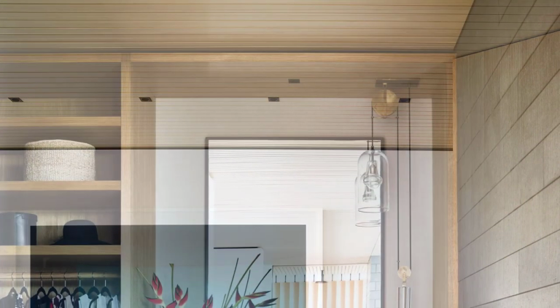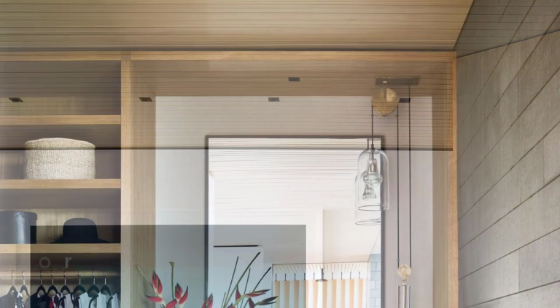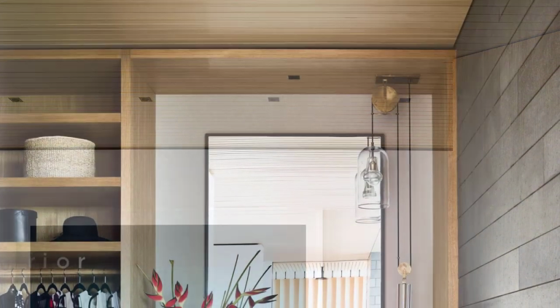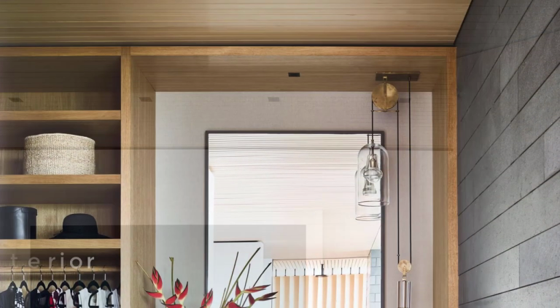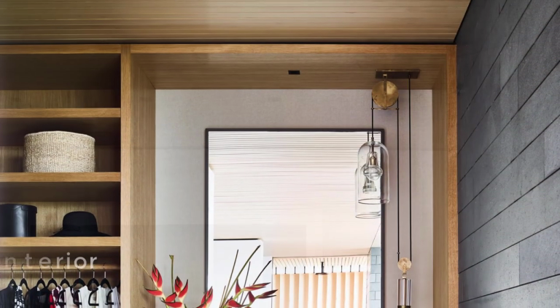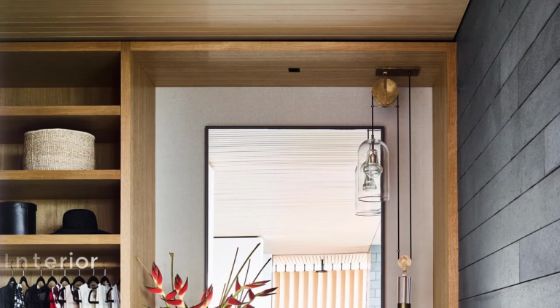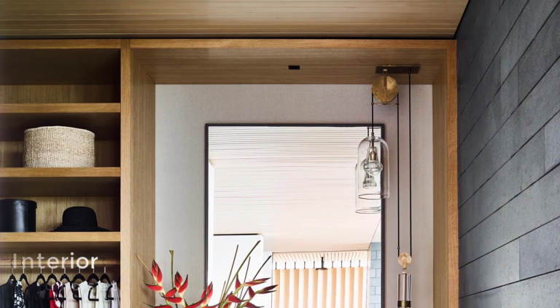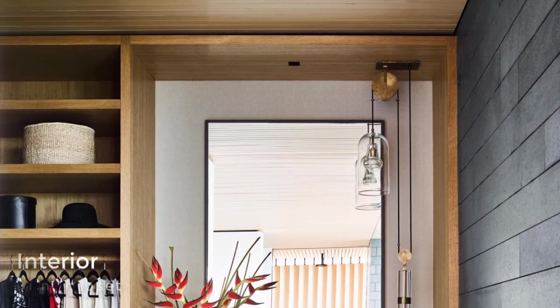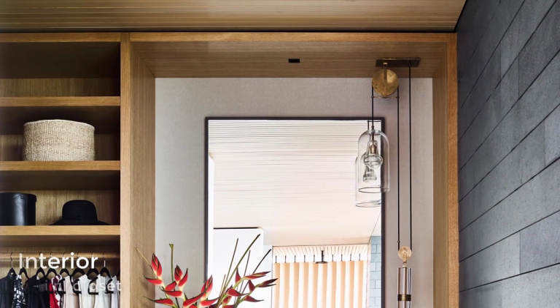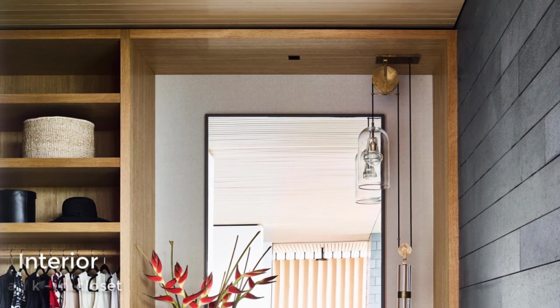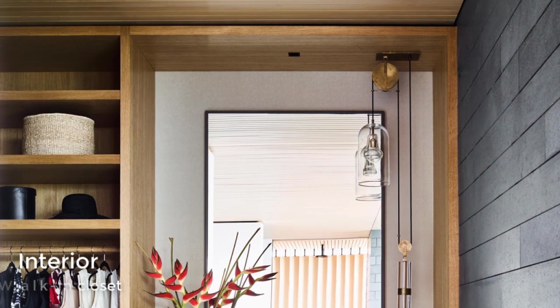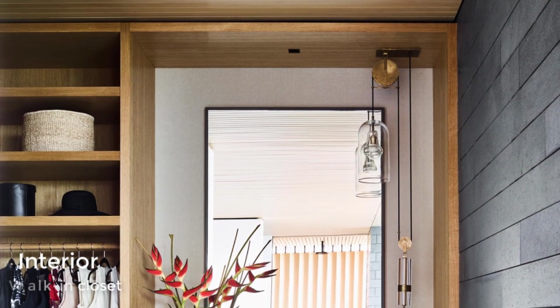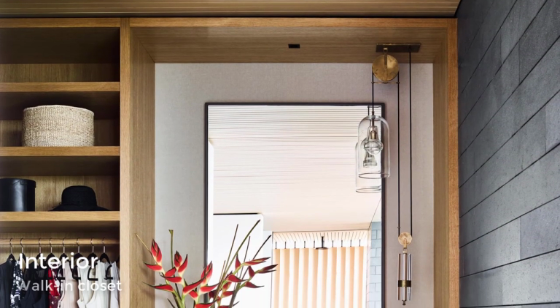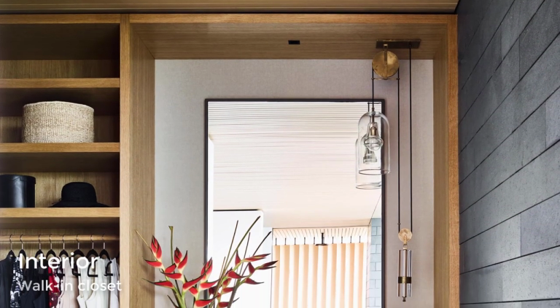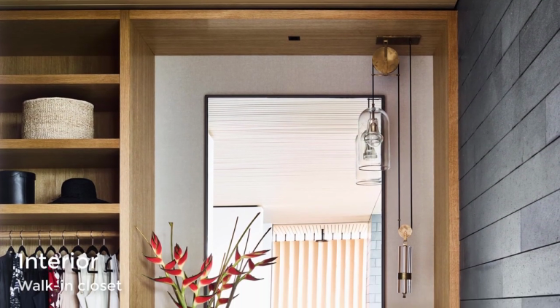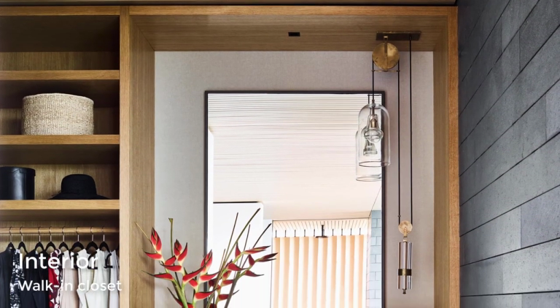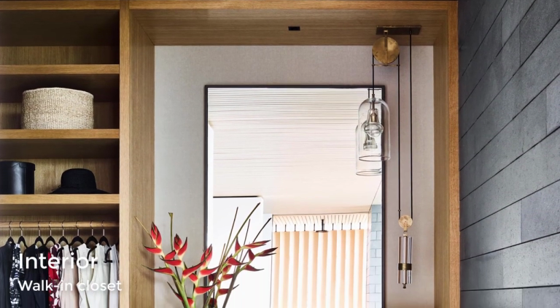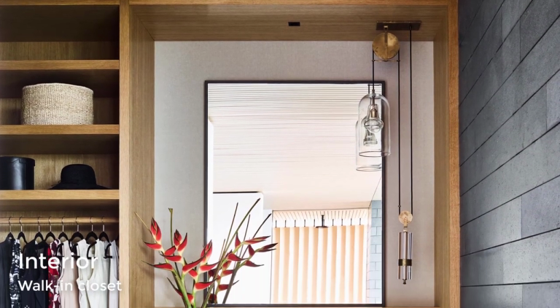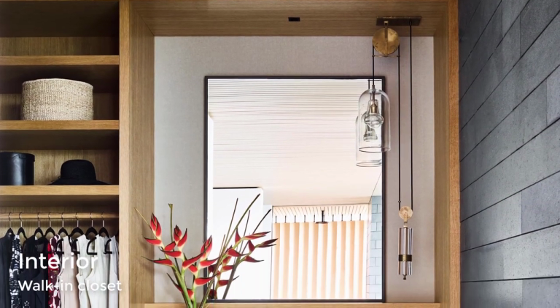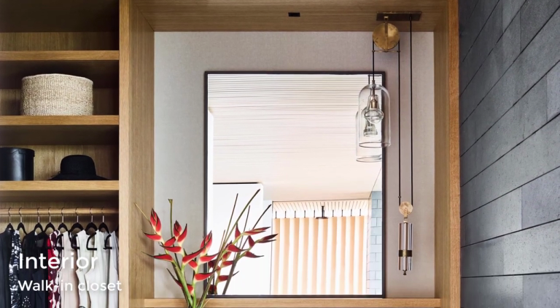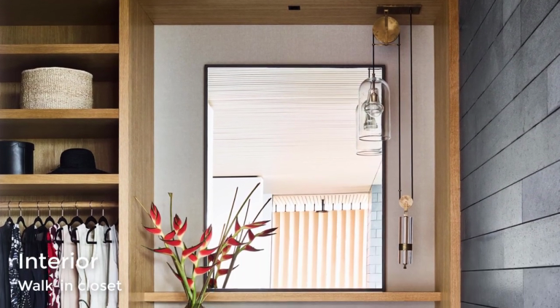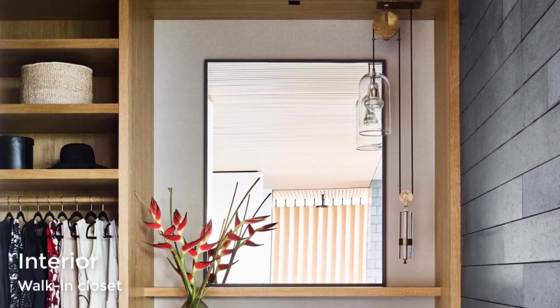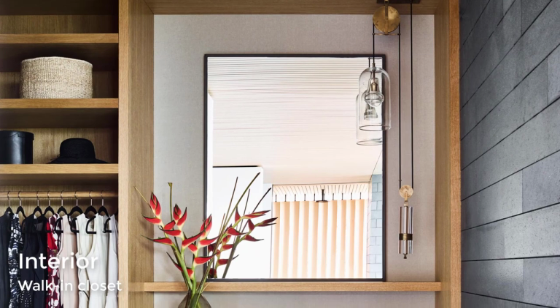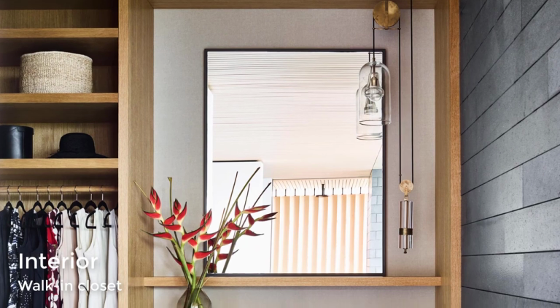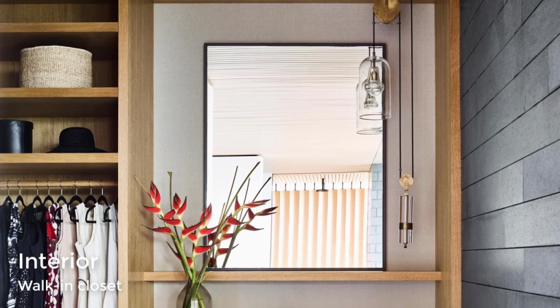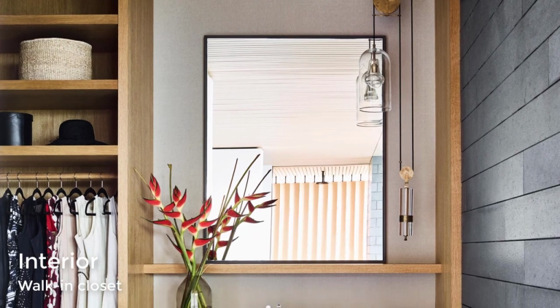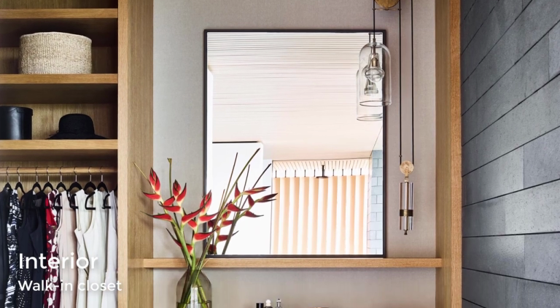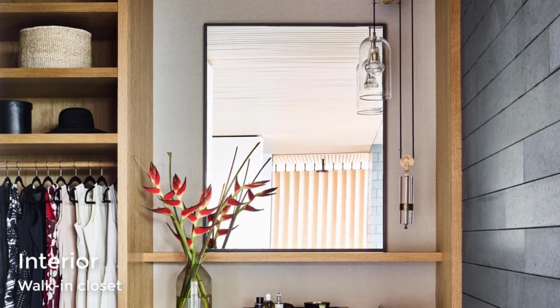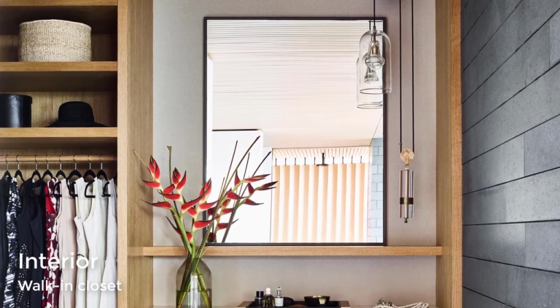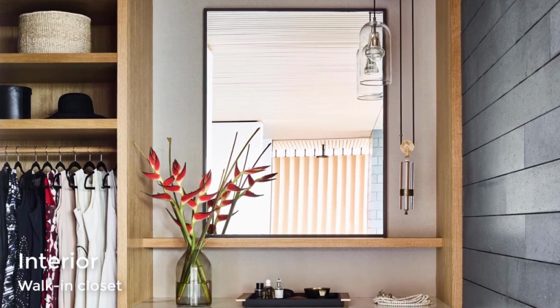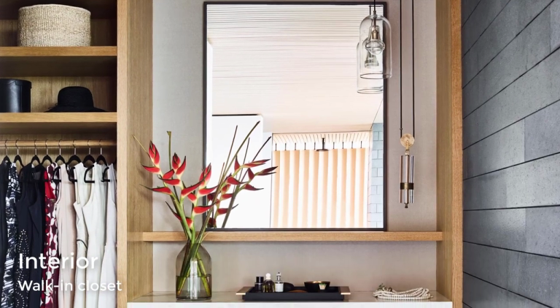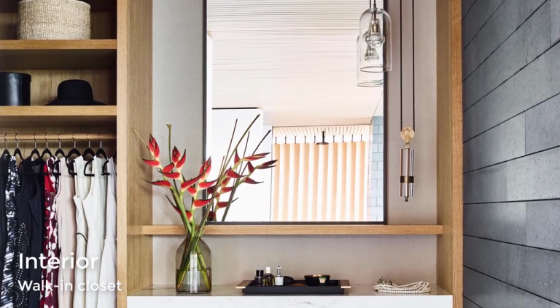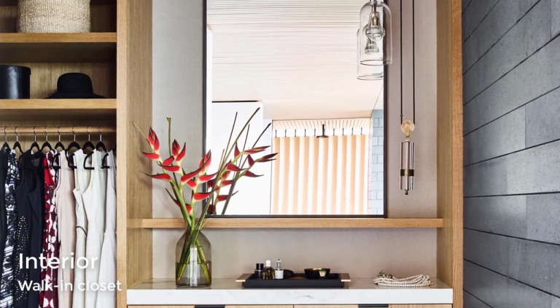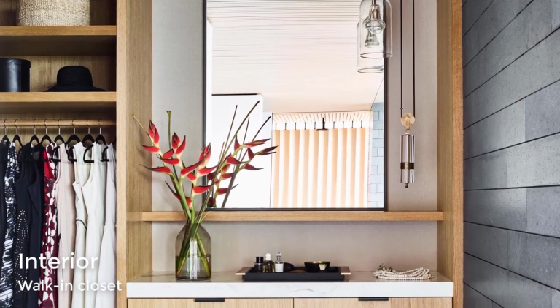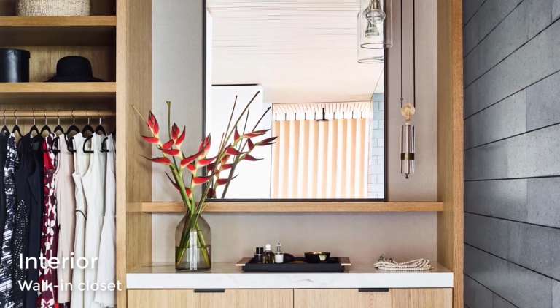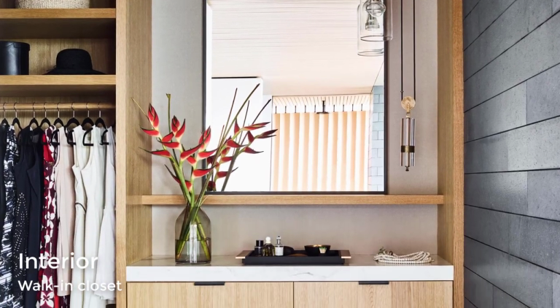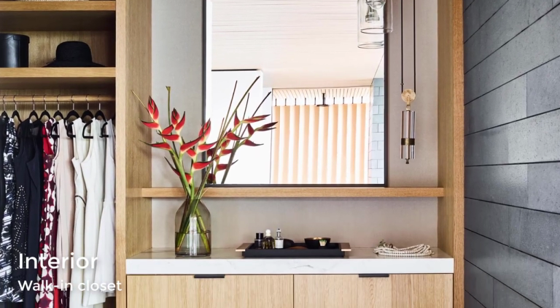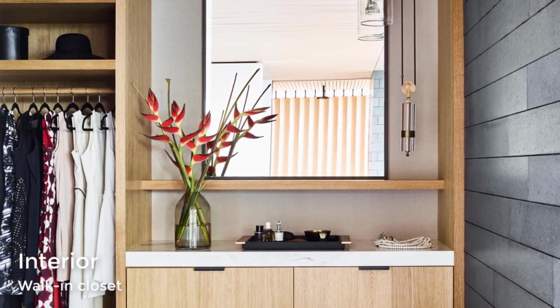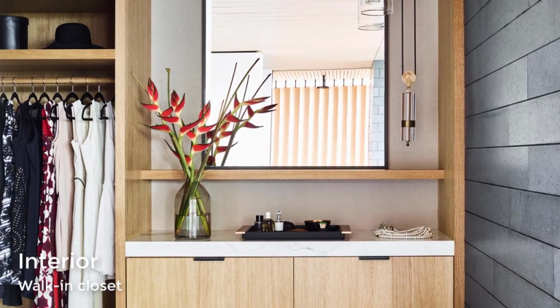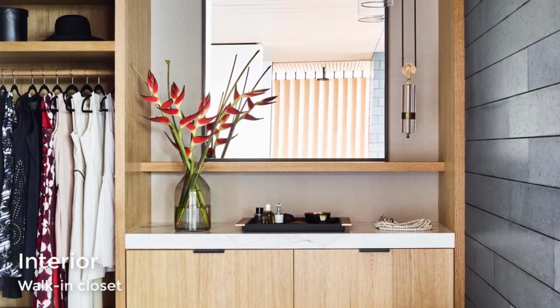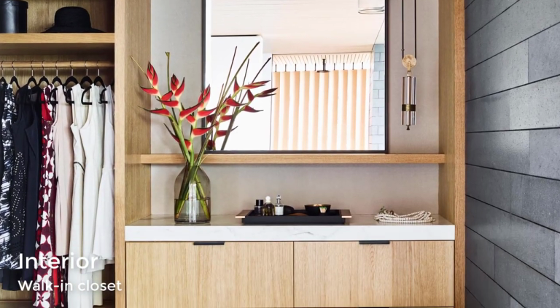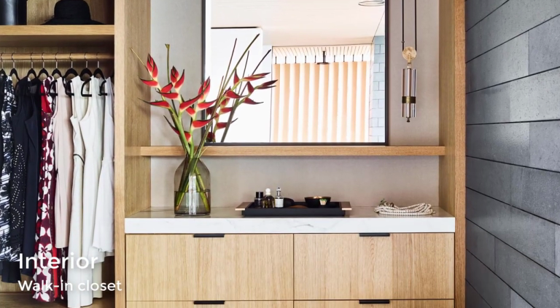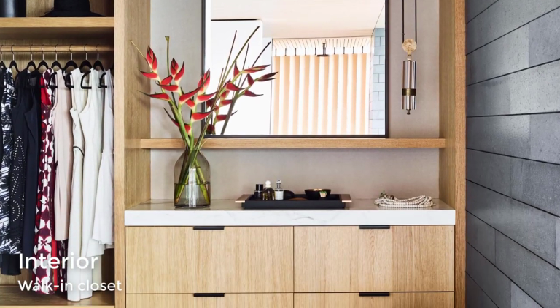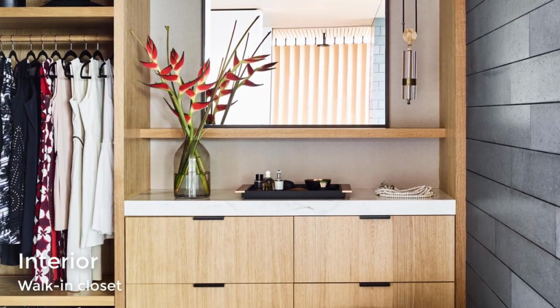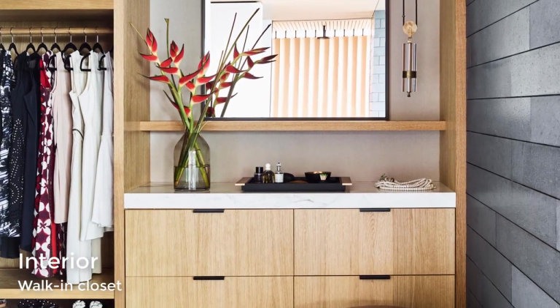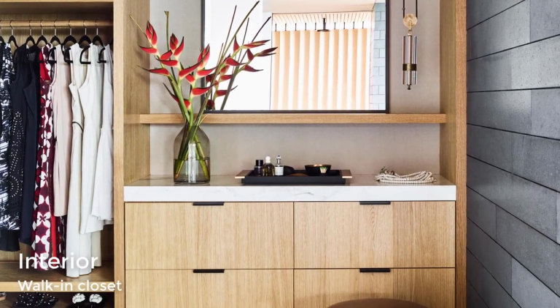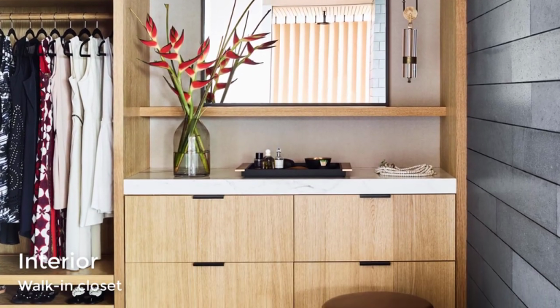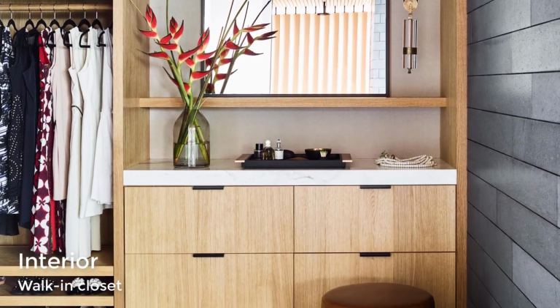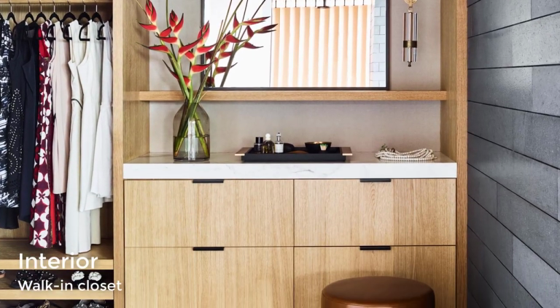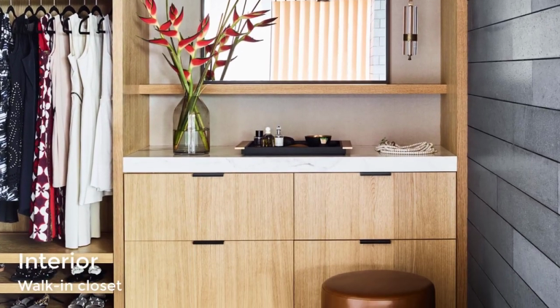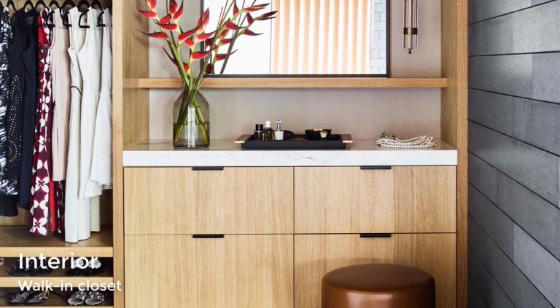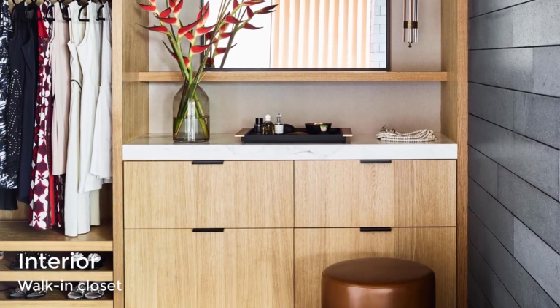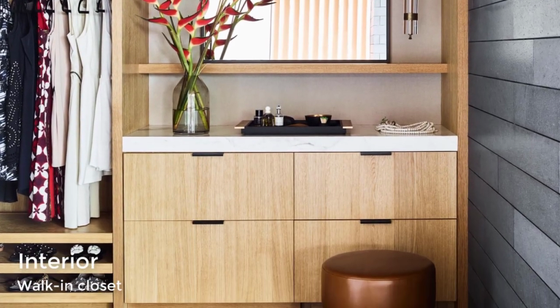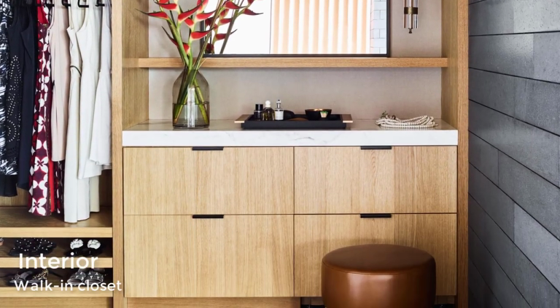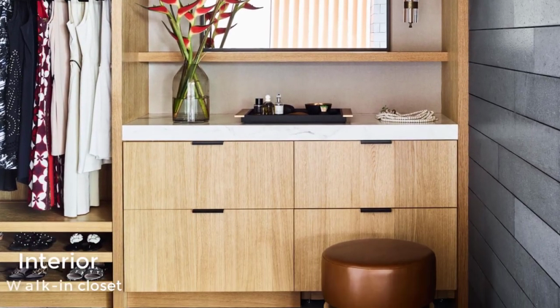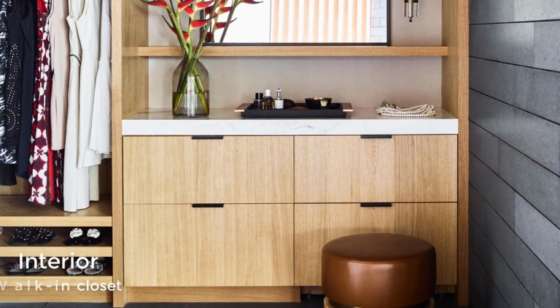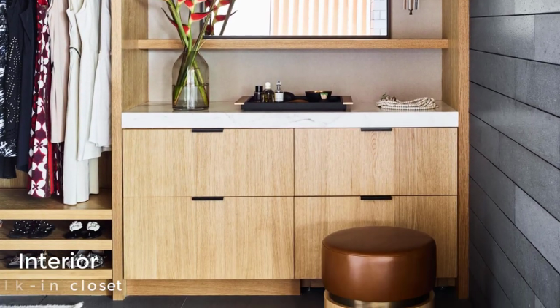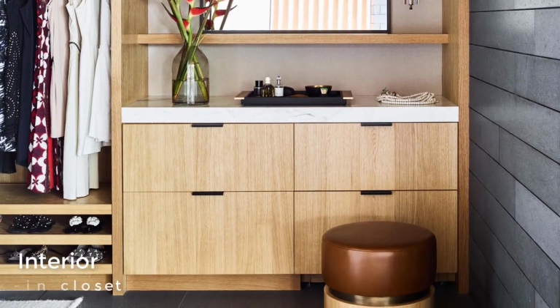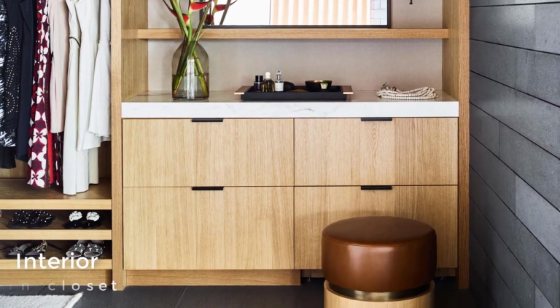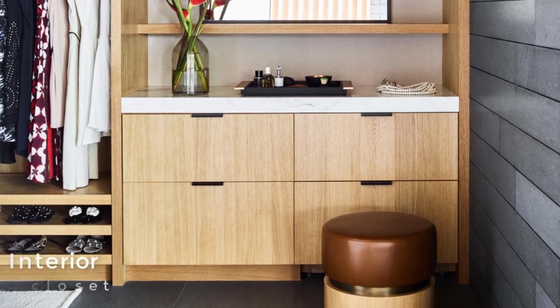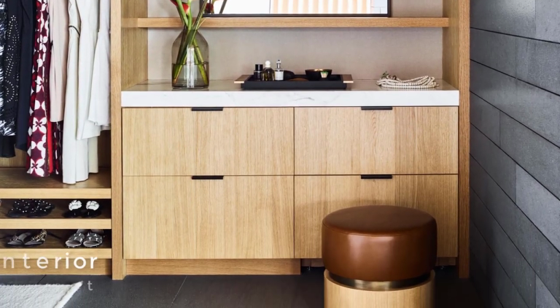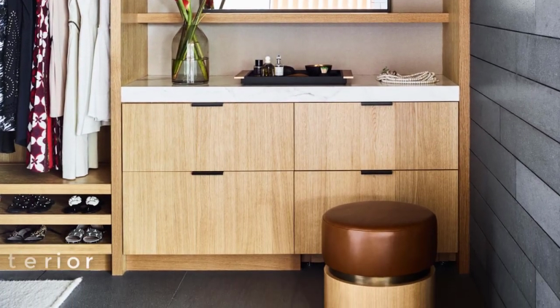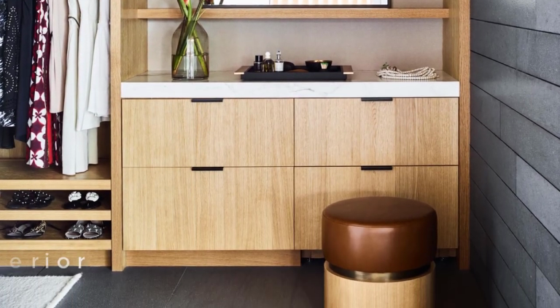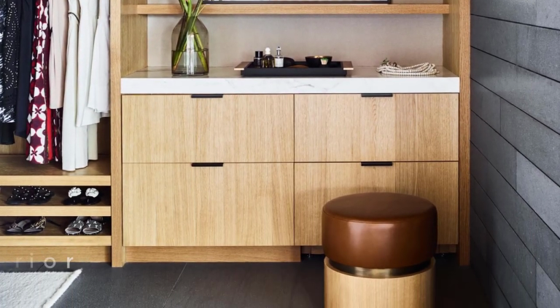The master bedroom also has a walk-in closet with a vanity area, drawers, shelving, and space for hanging clothes.